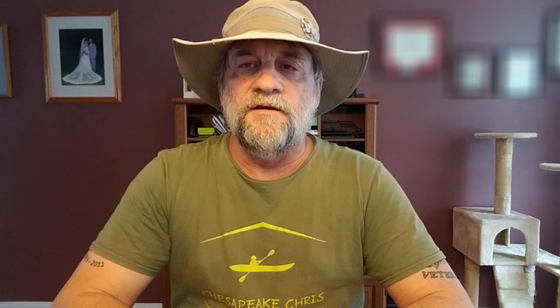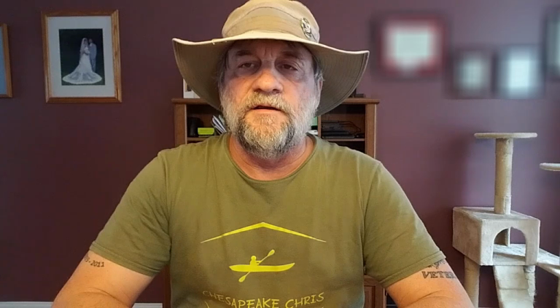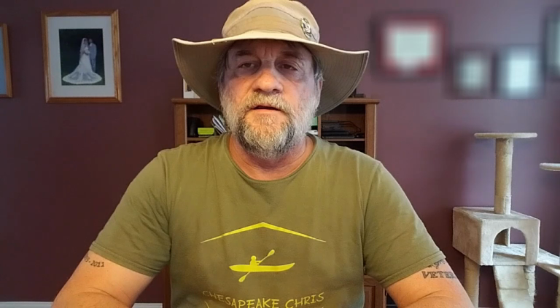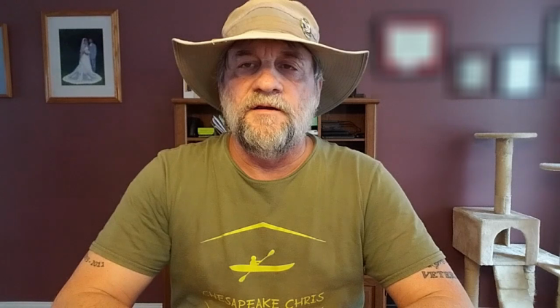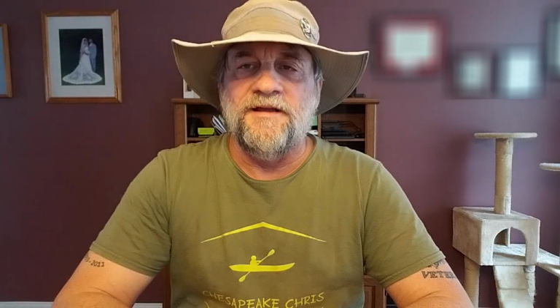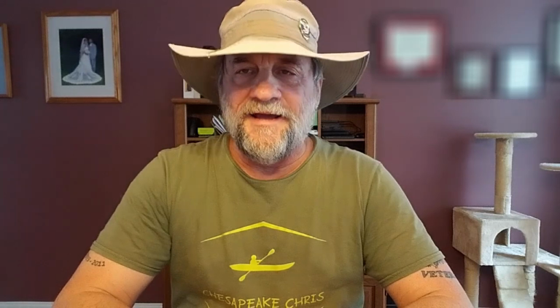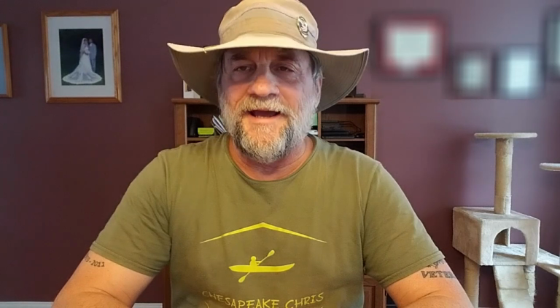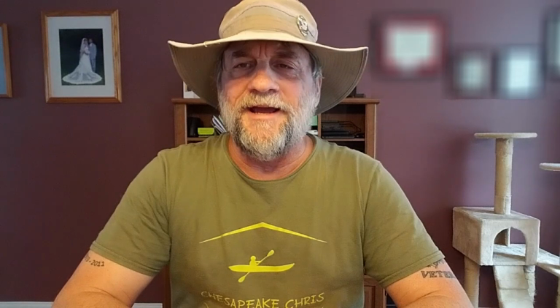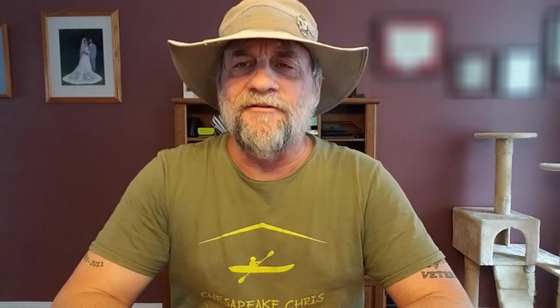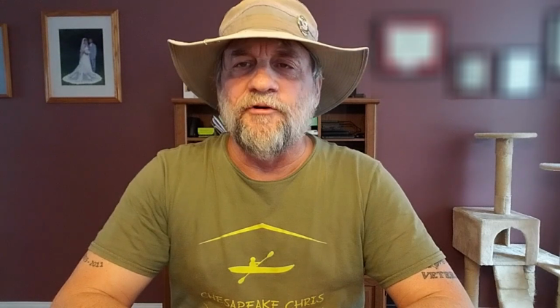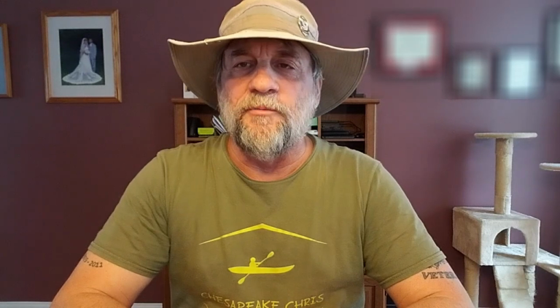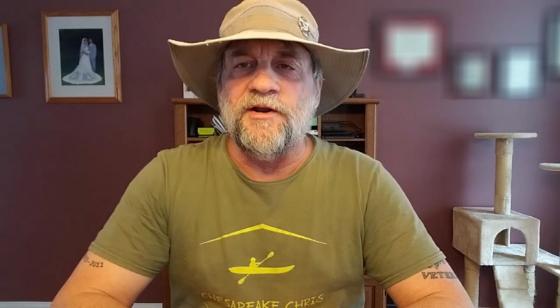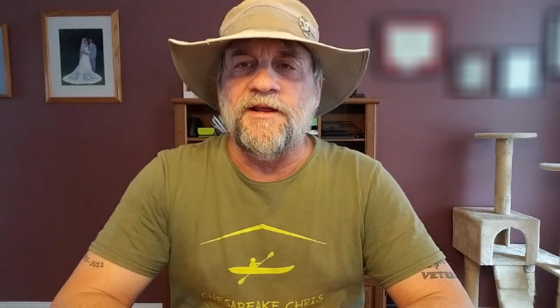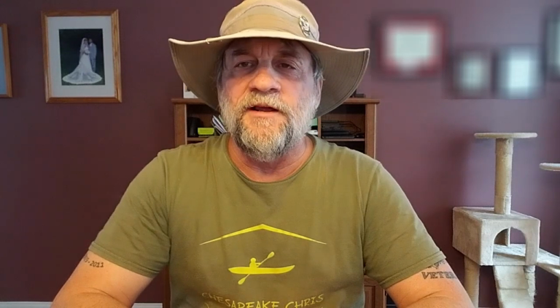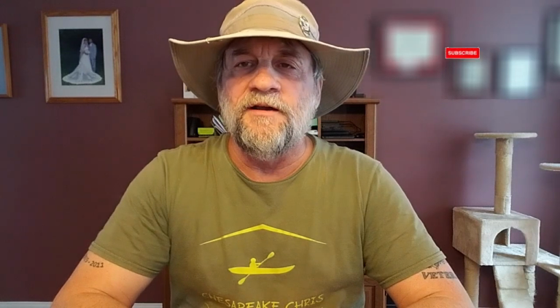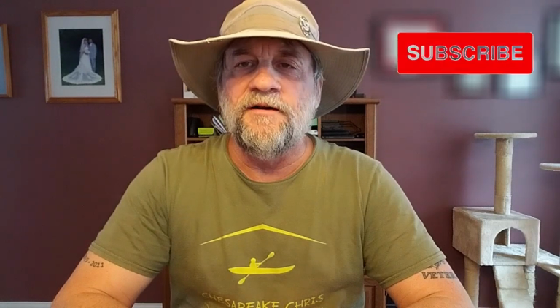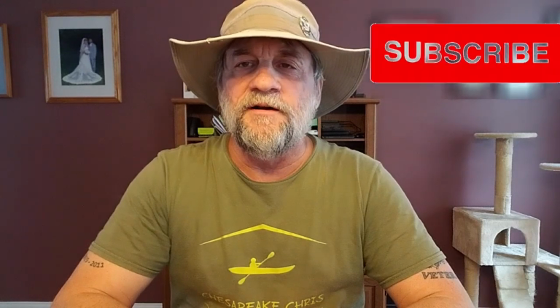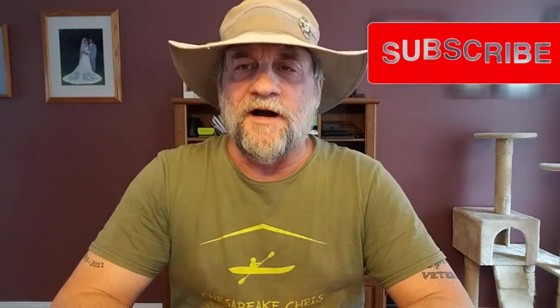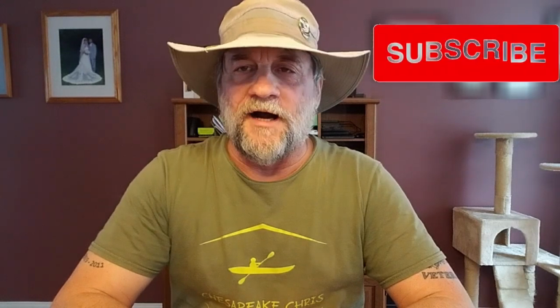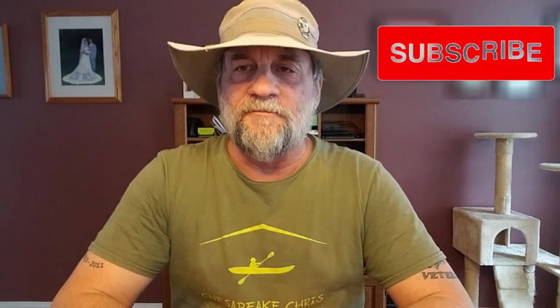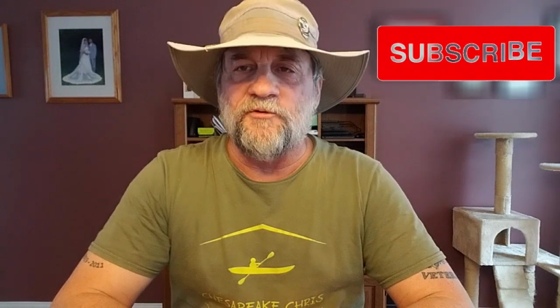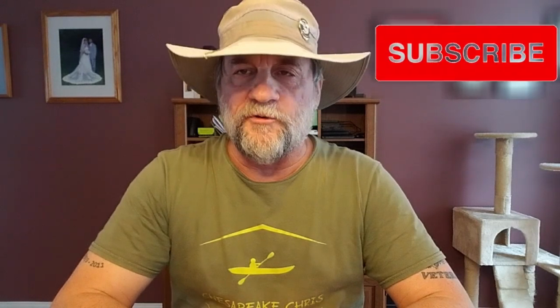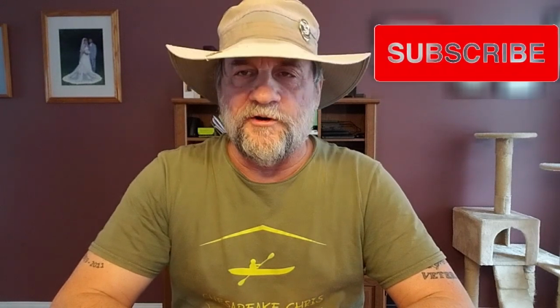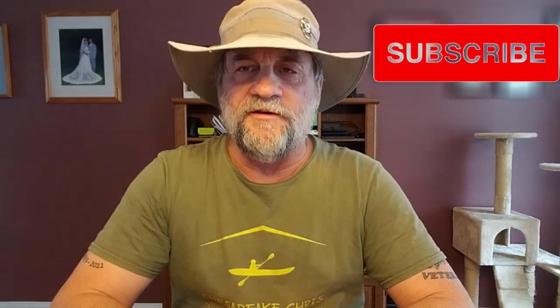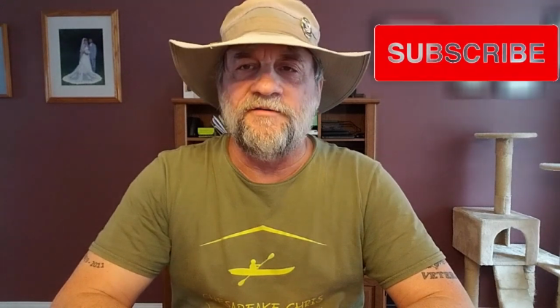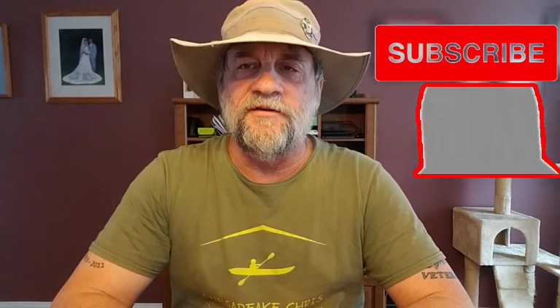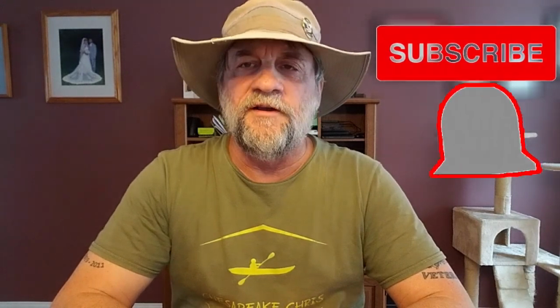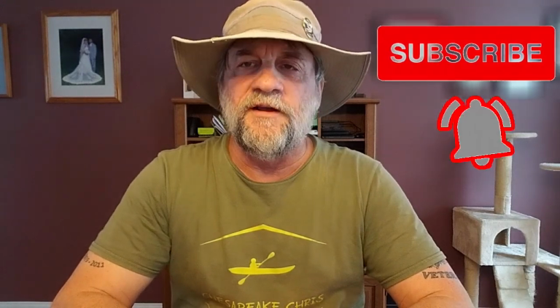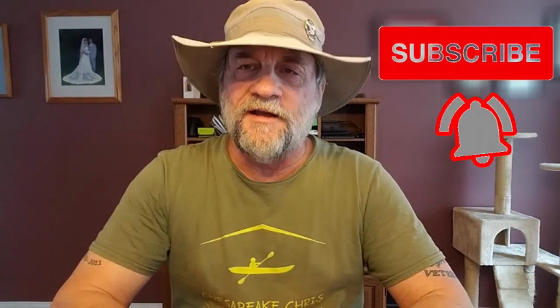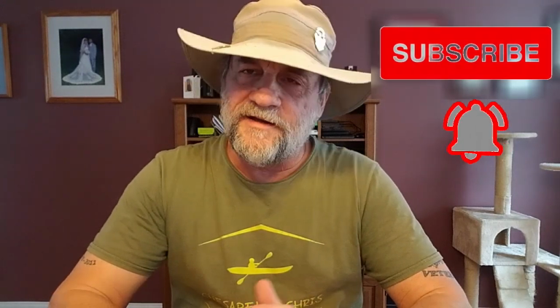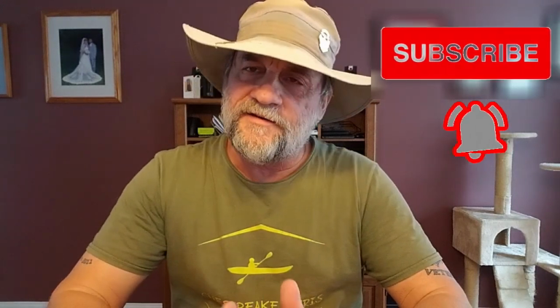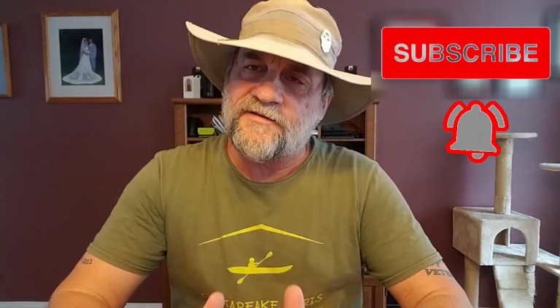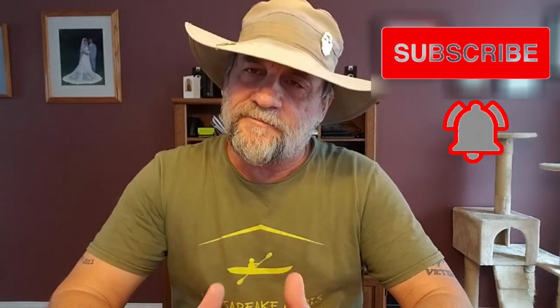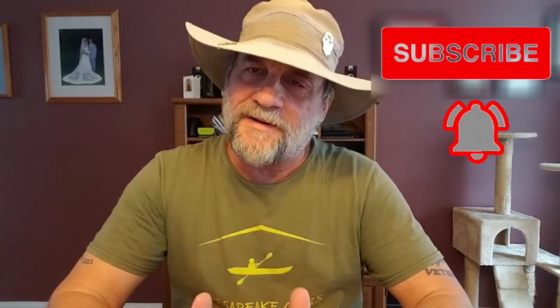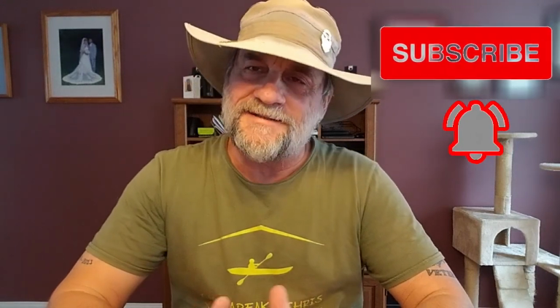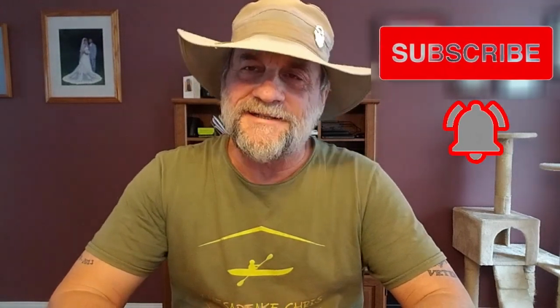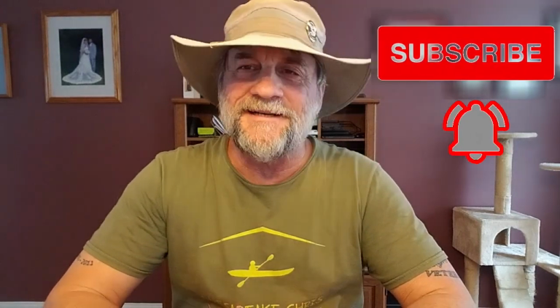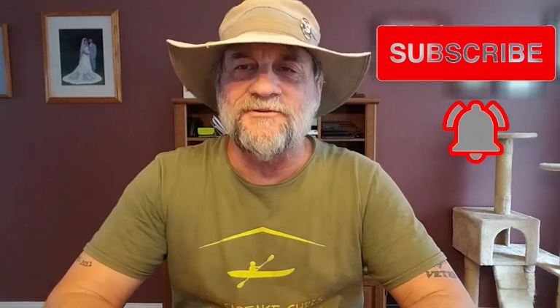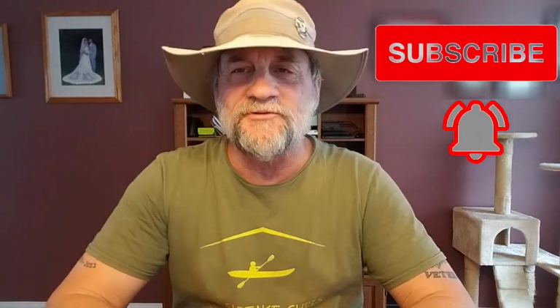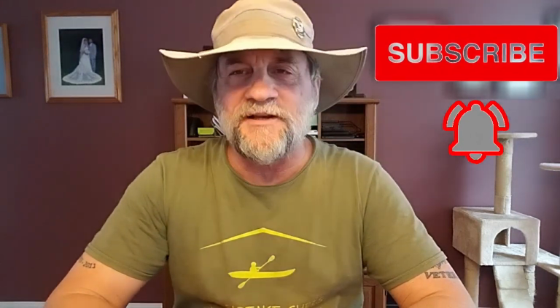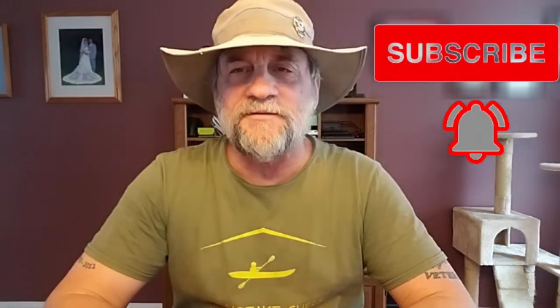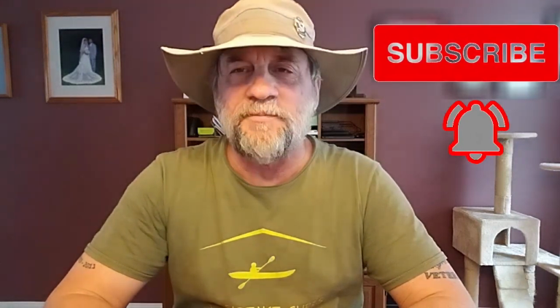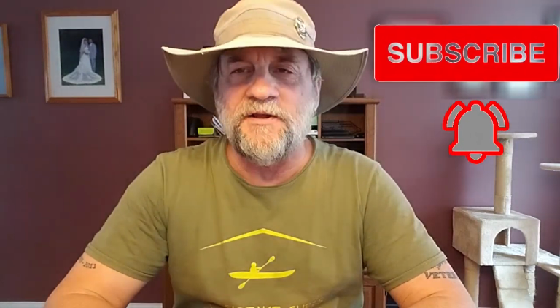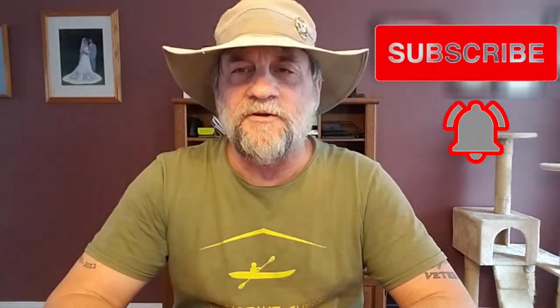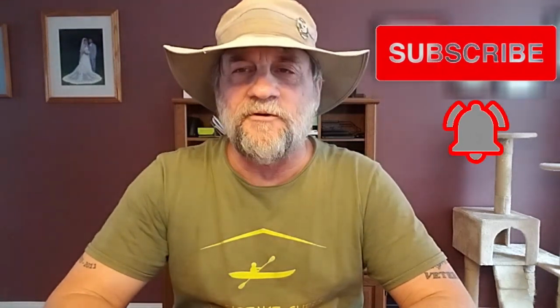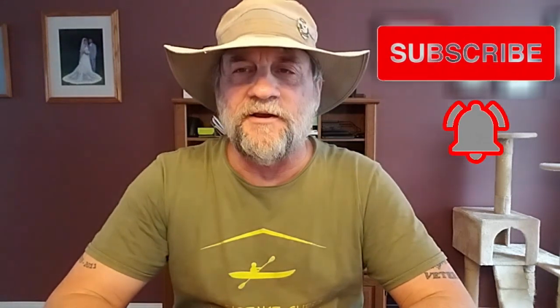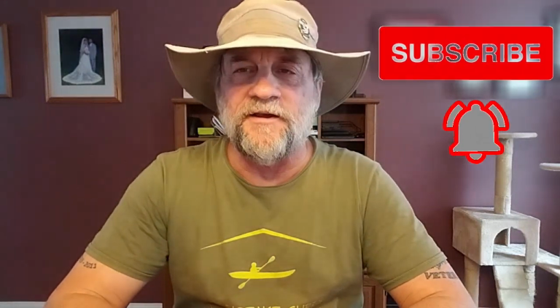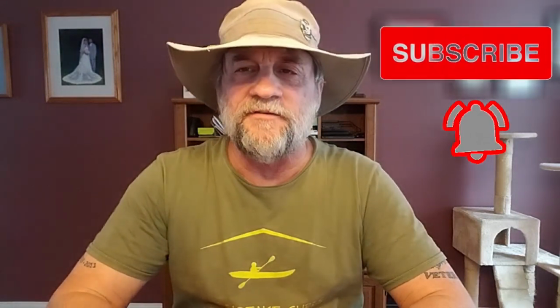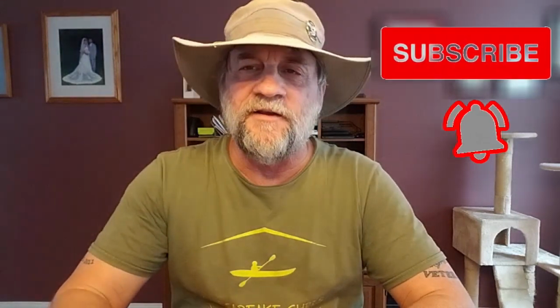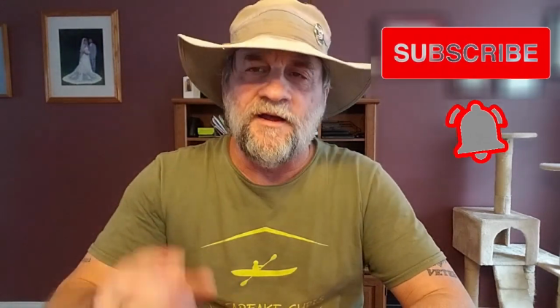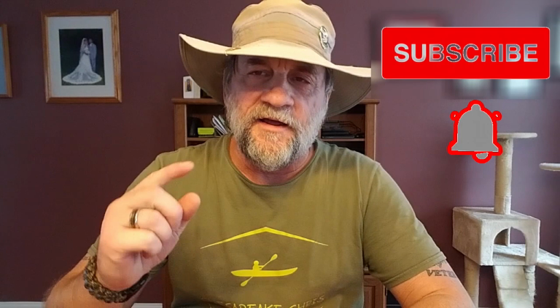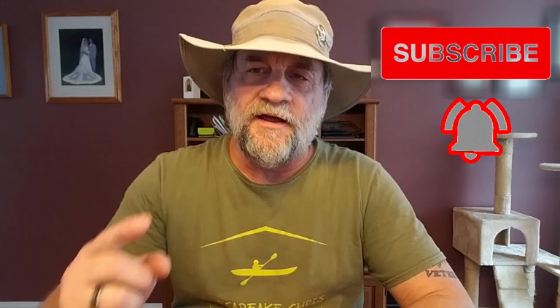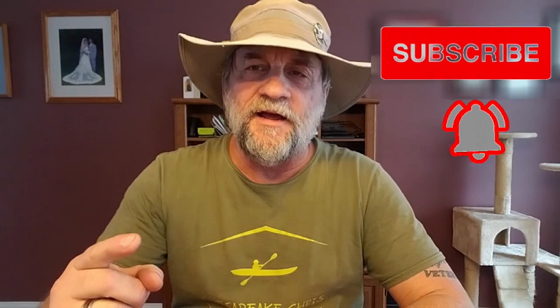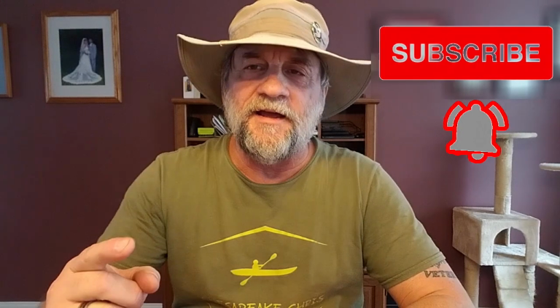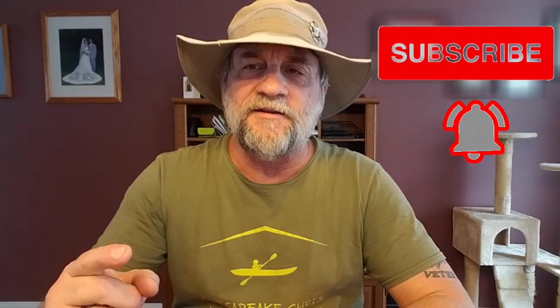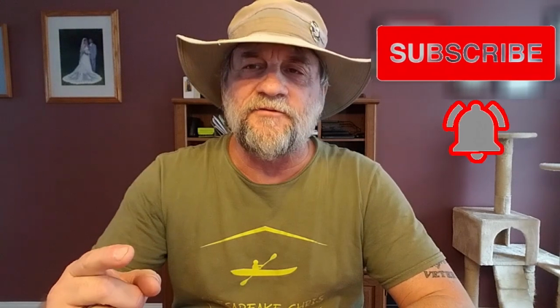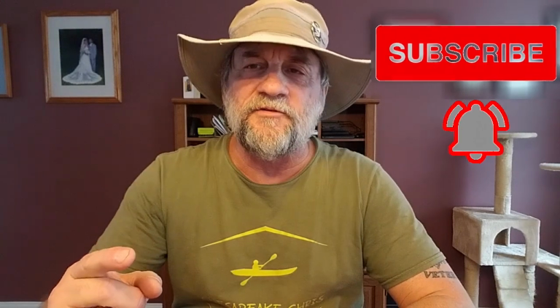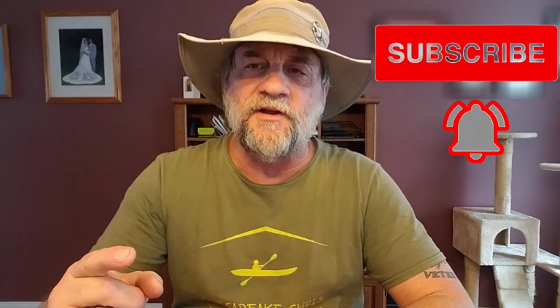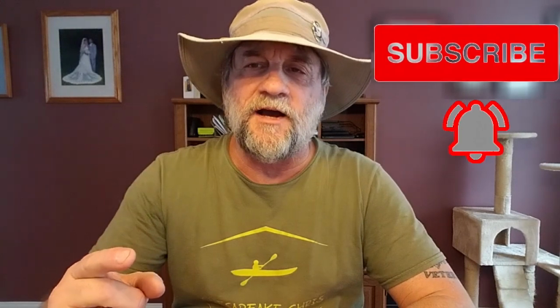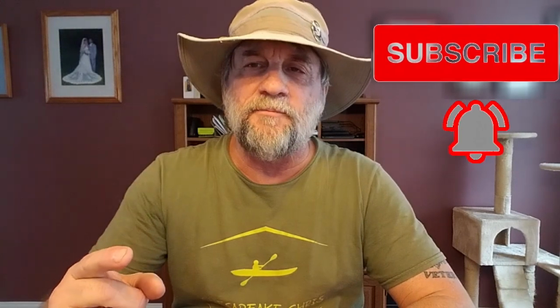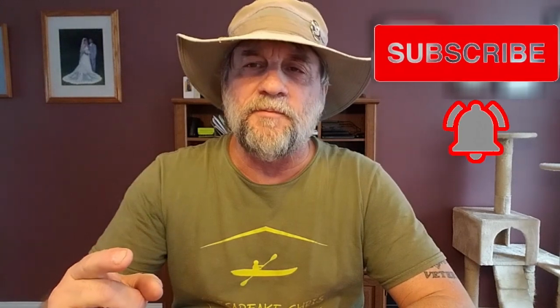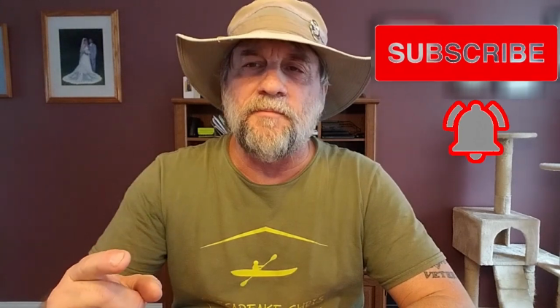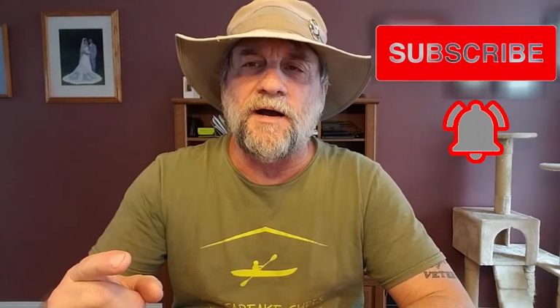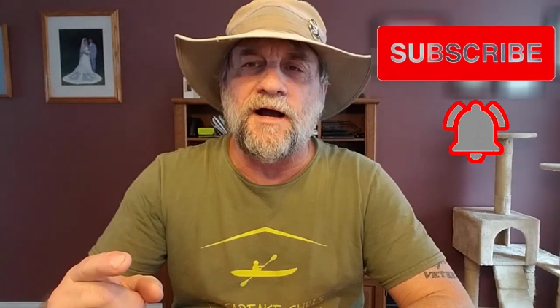Hey everybody, I'm Chris and this is my channel Chesapeake Chris. Thanks for stopping by.